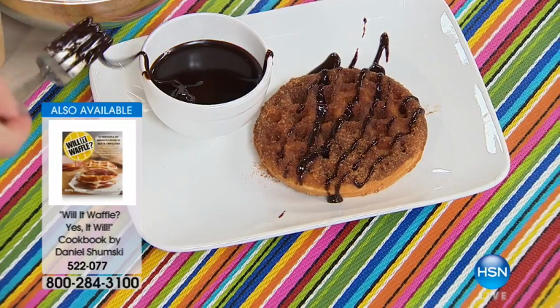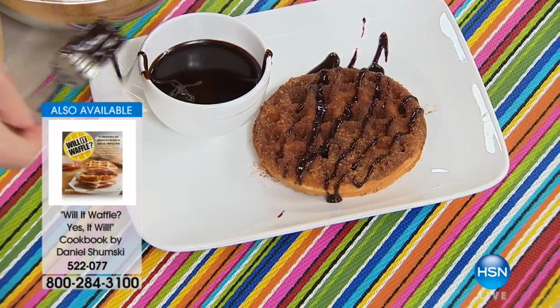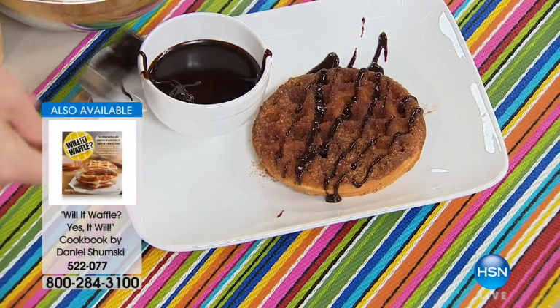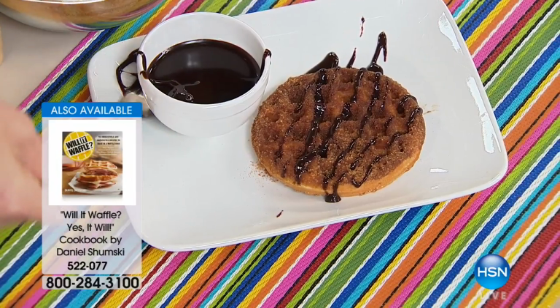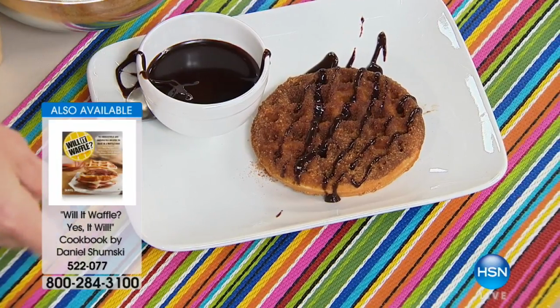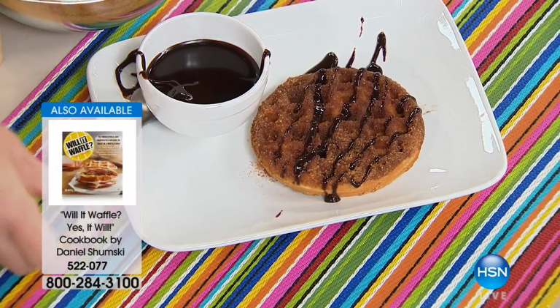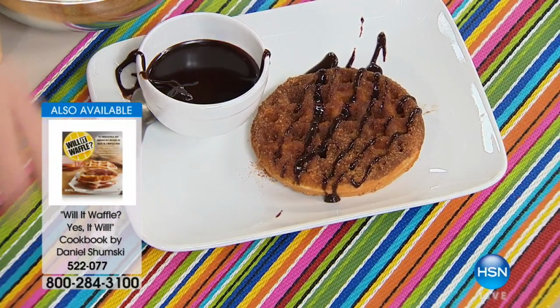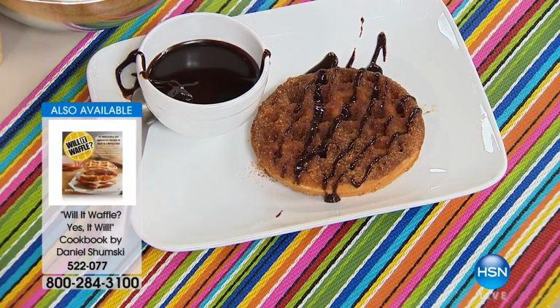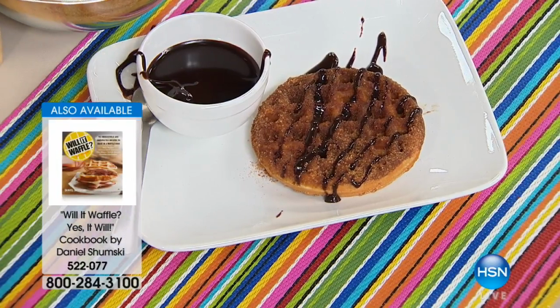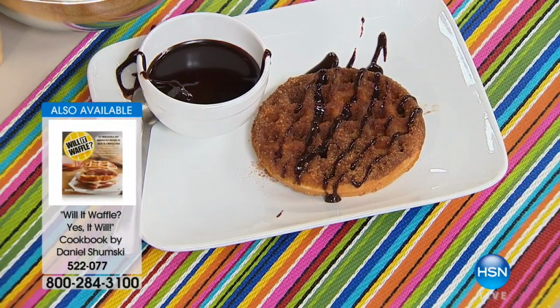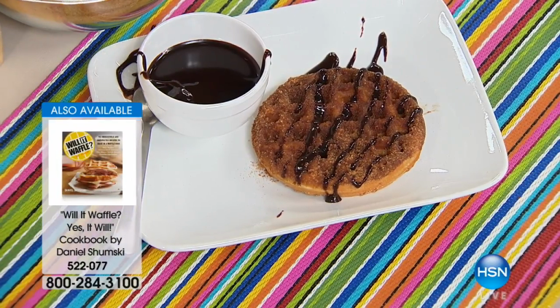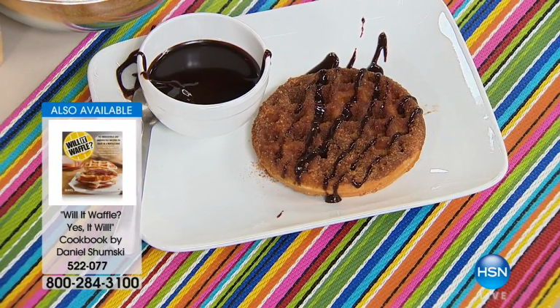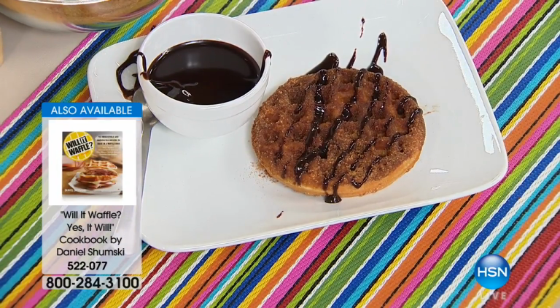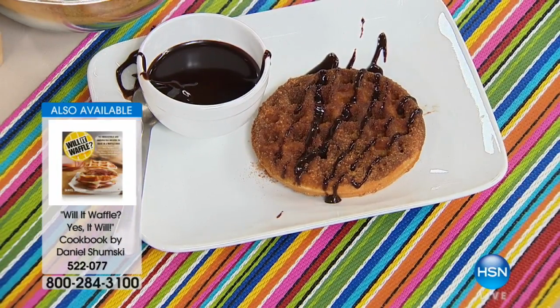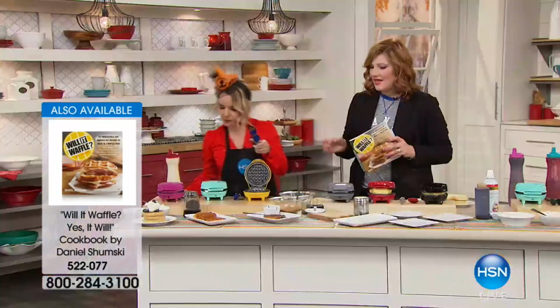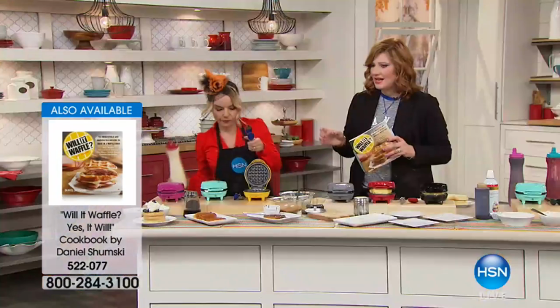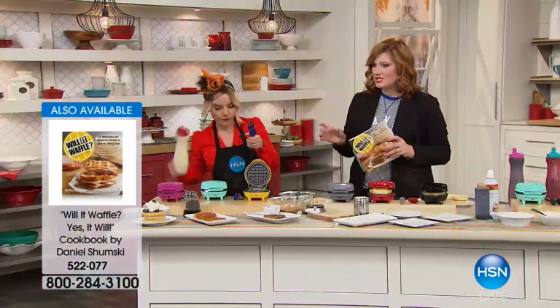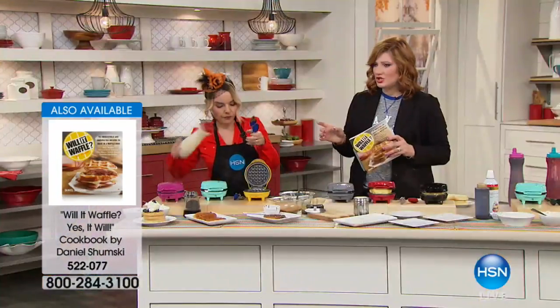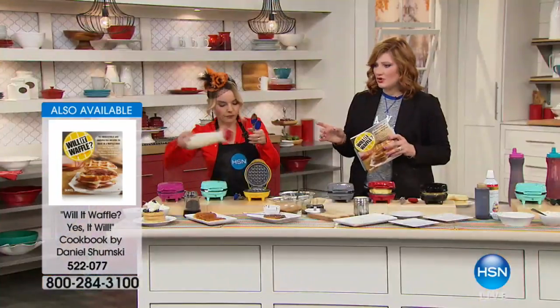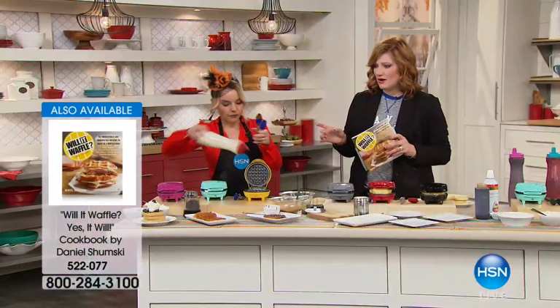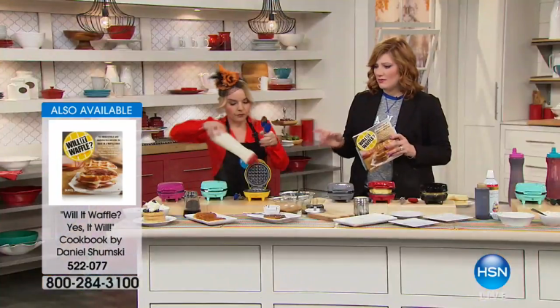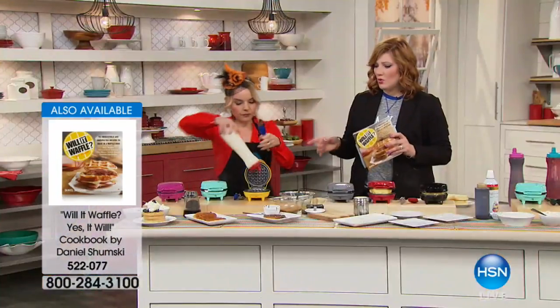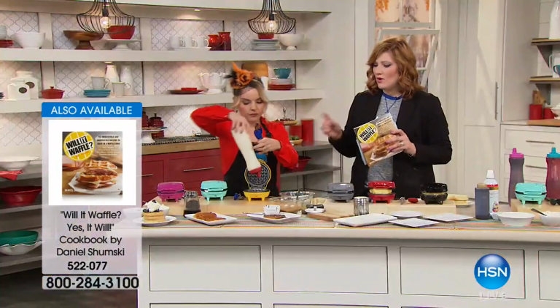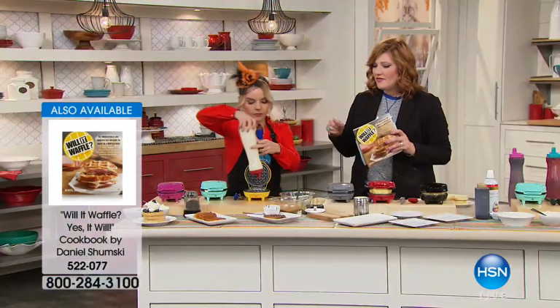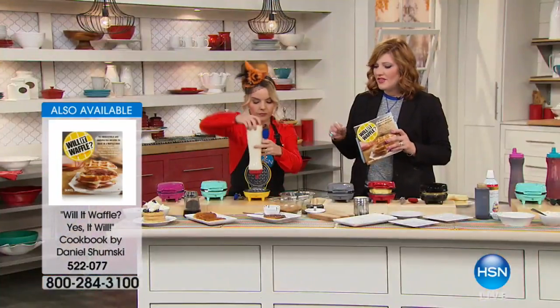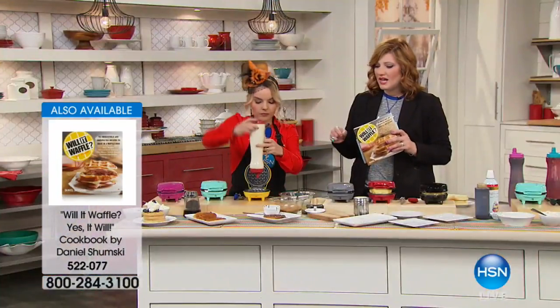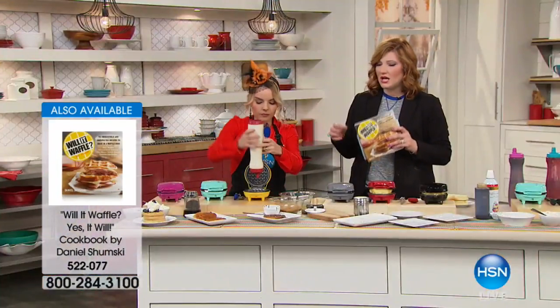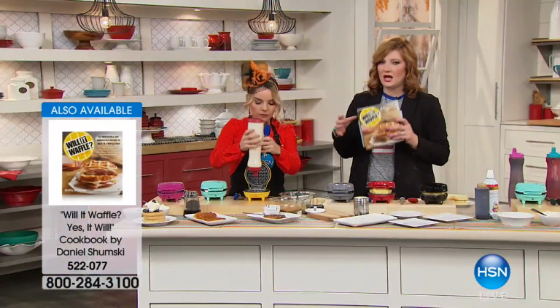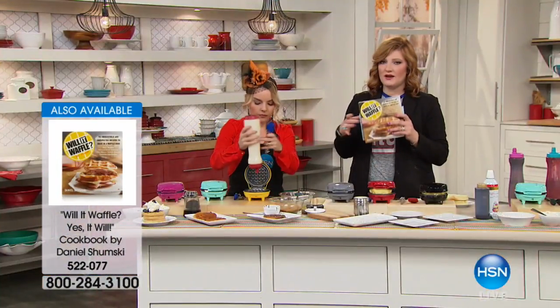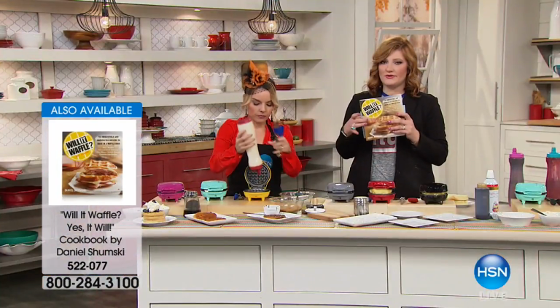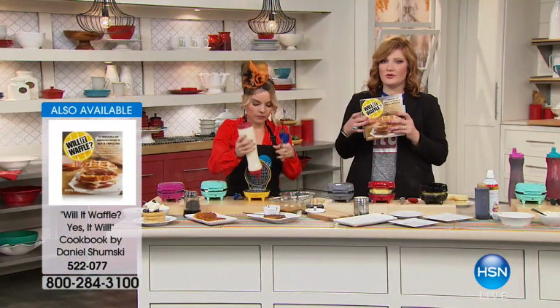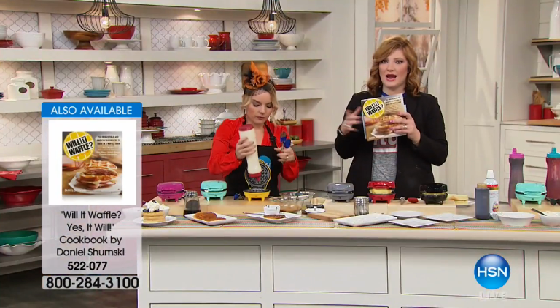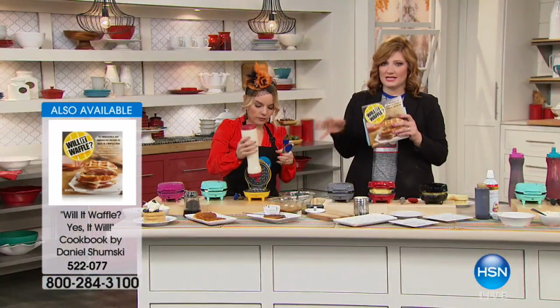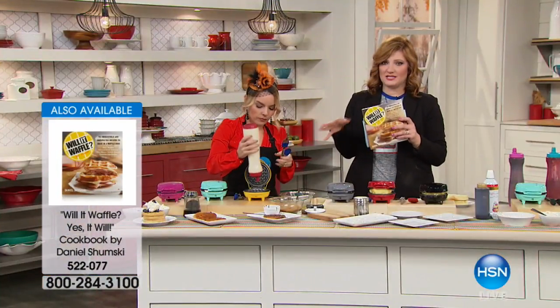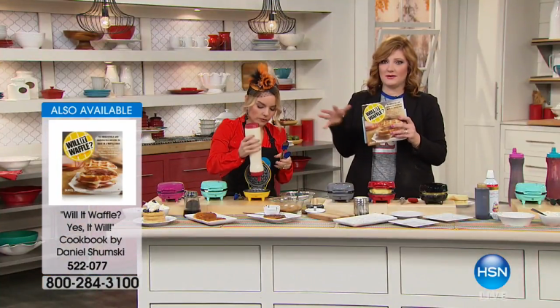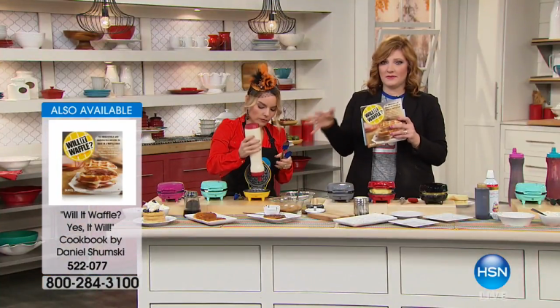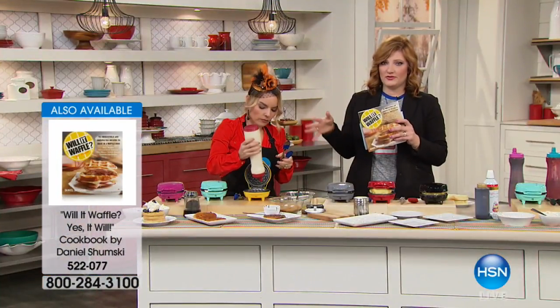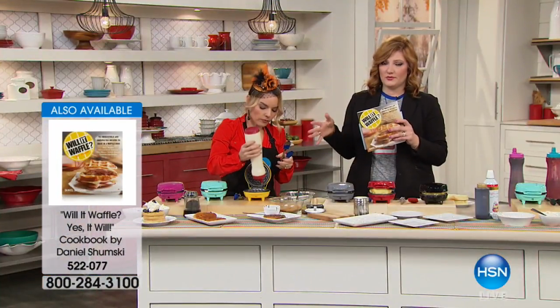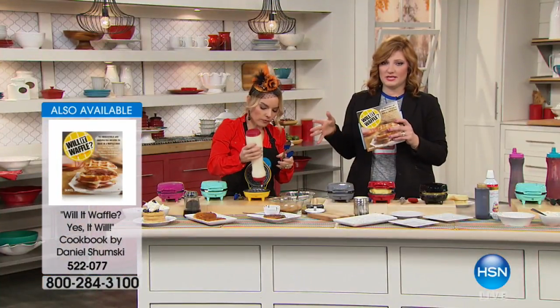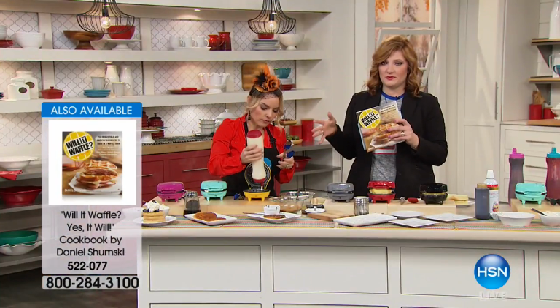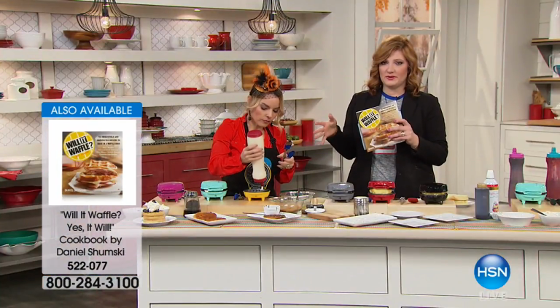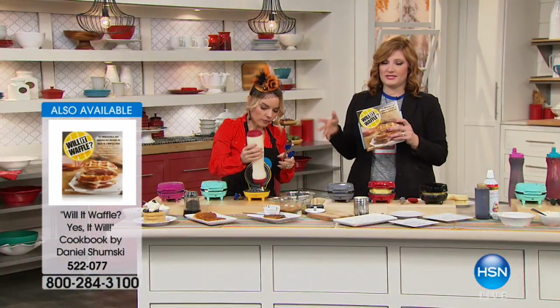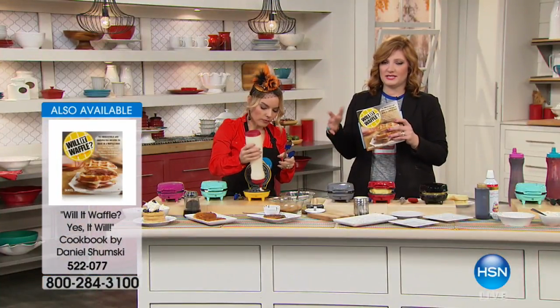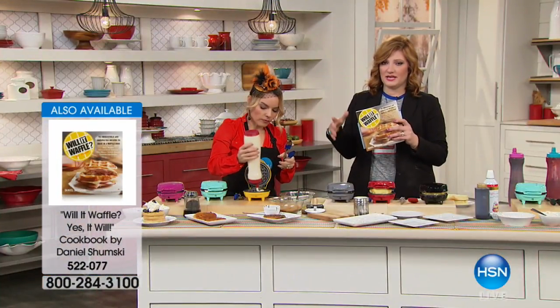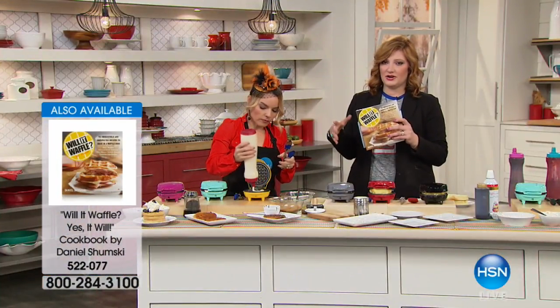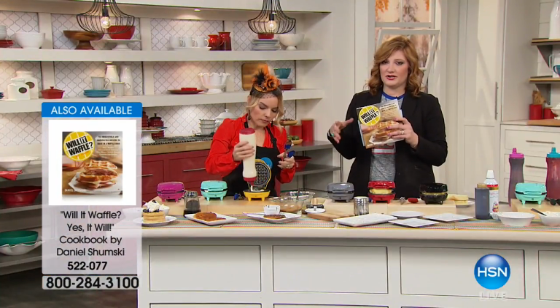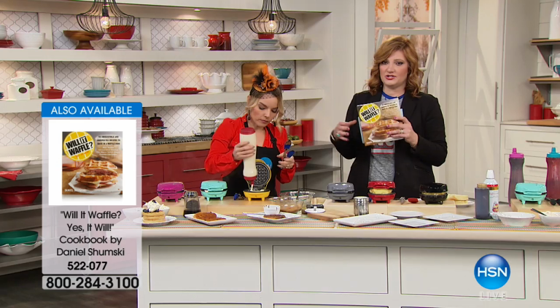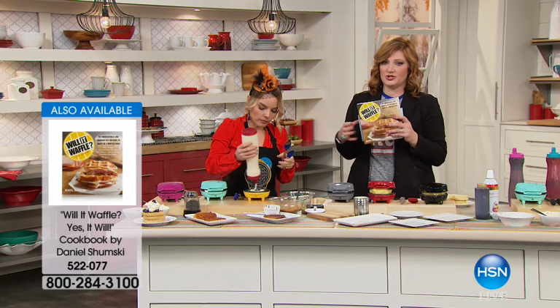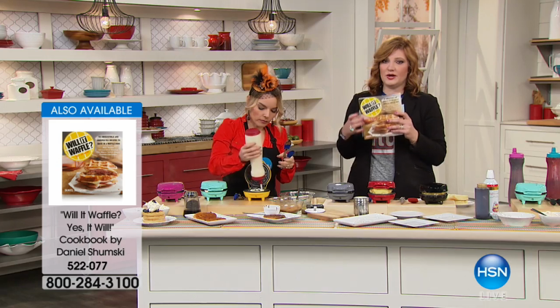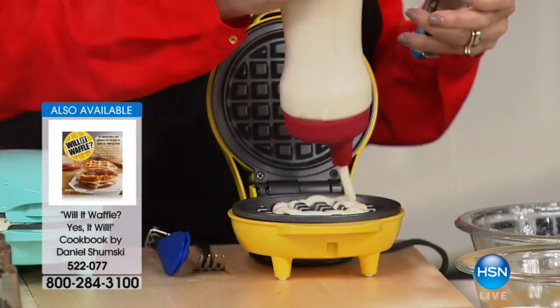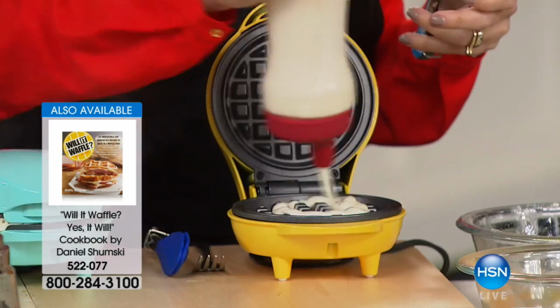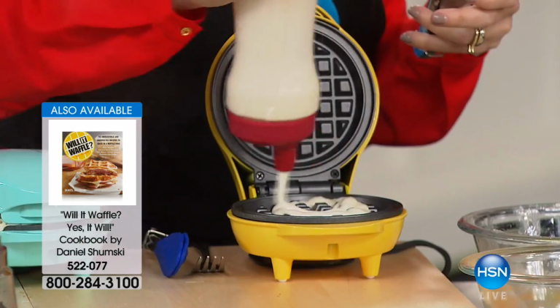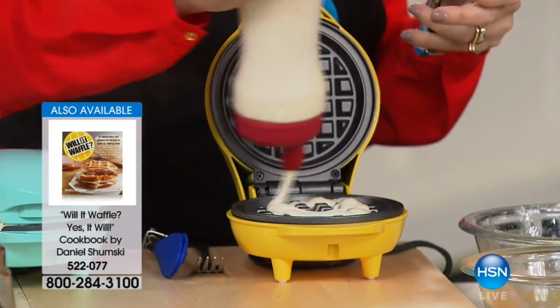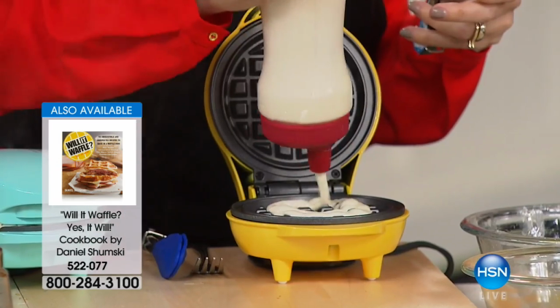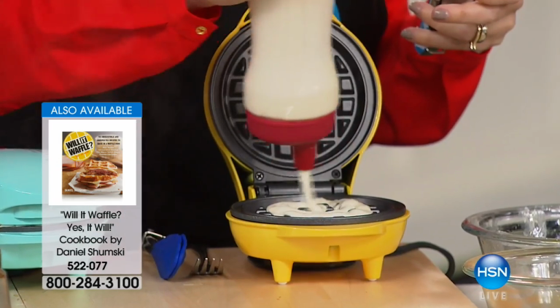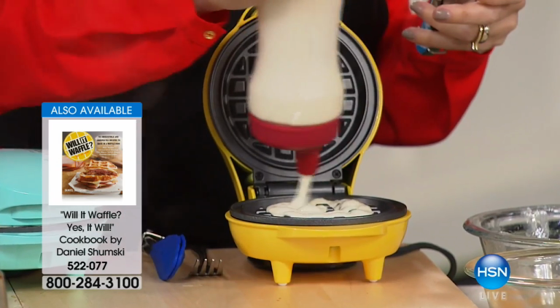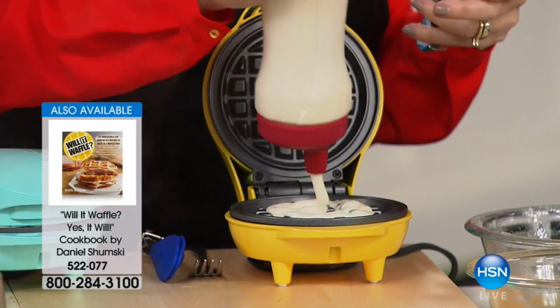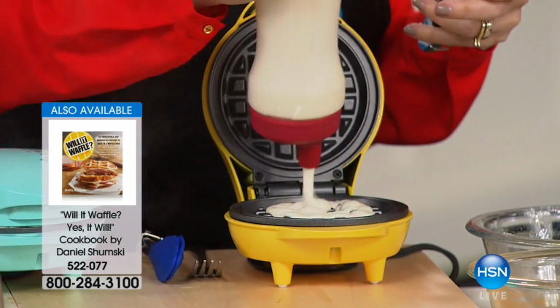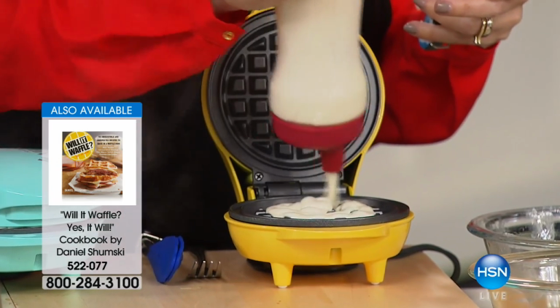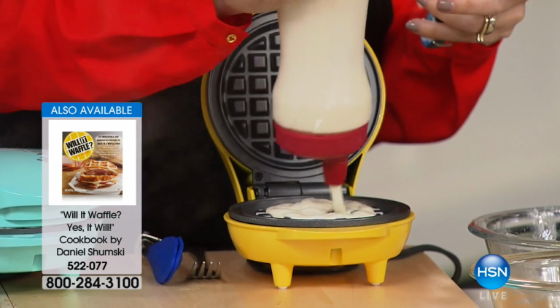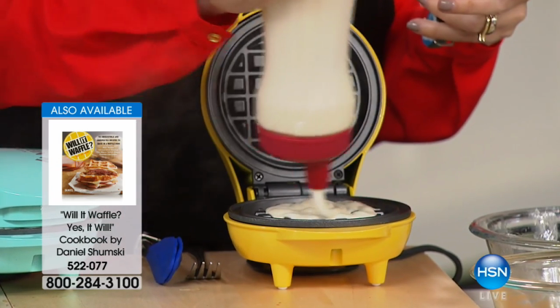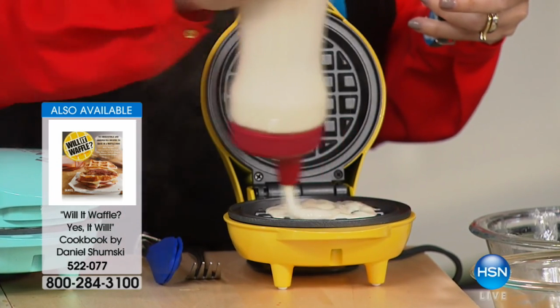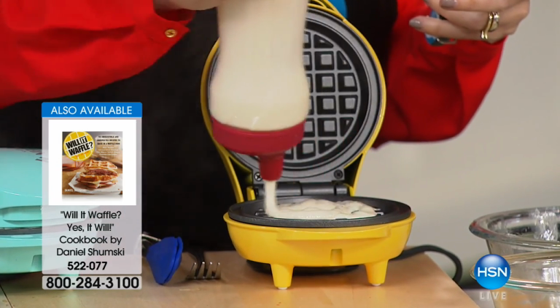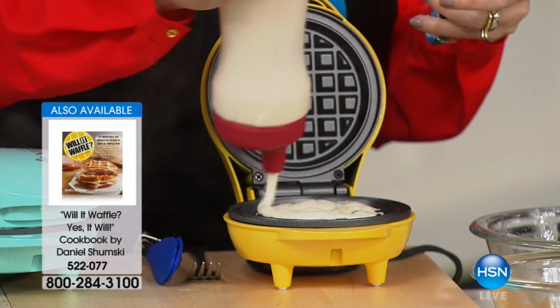I'm going to start my next waffle. A lot of you are asking about the recipes — we have the cookbook 'Will It Waffle?' available as well.